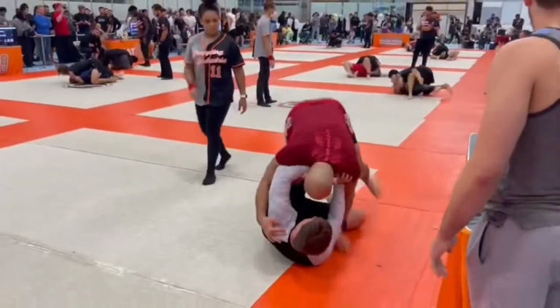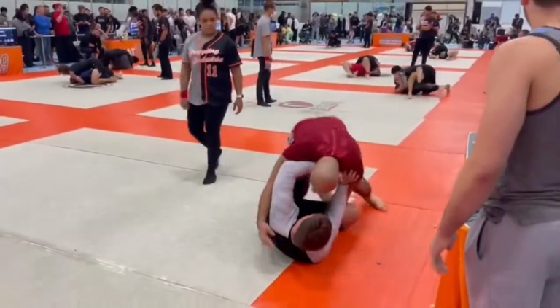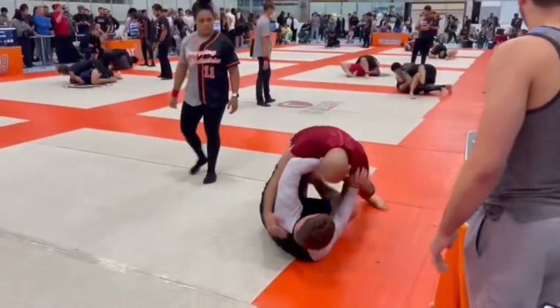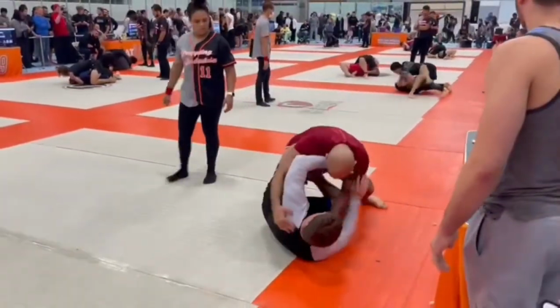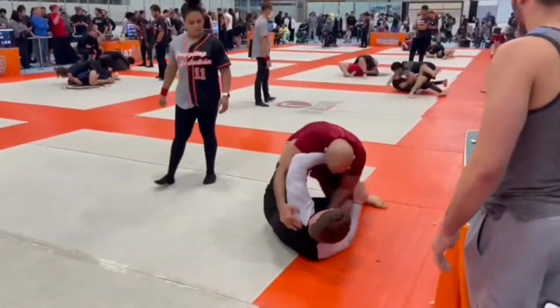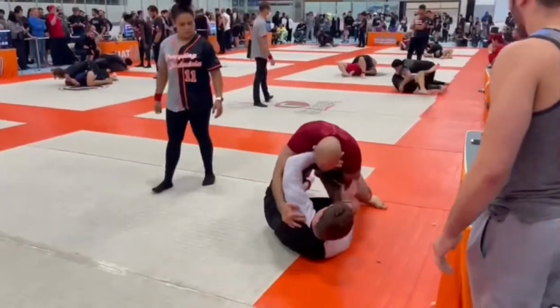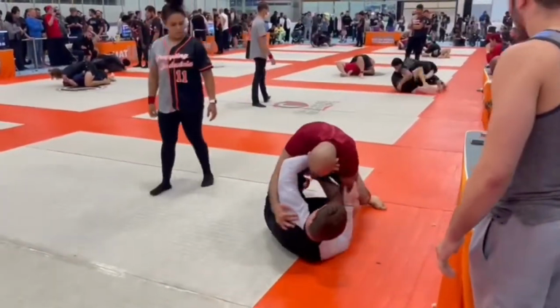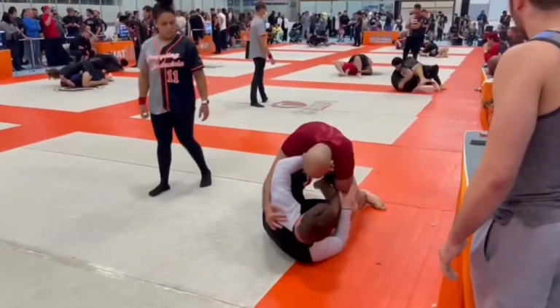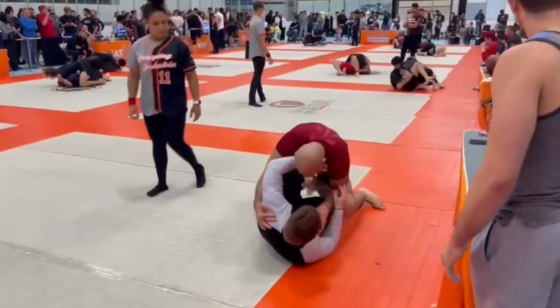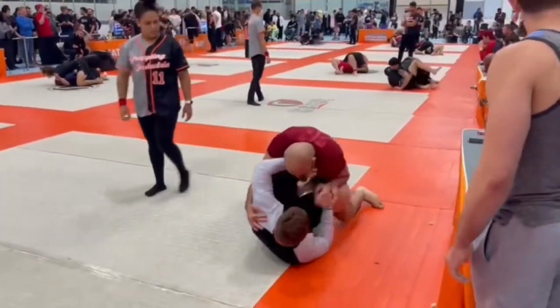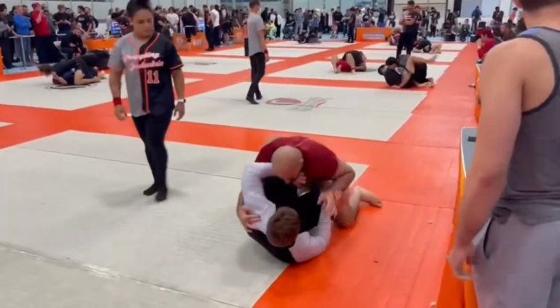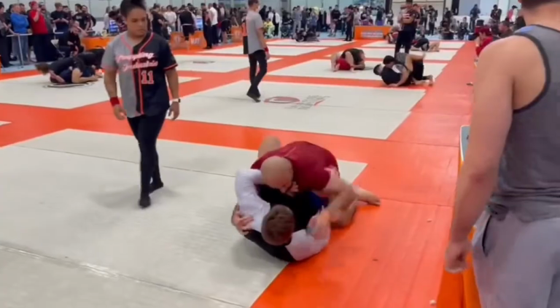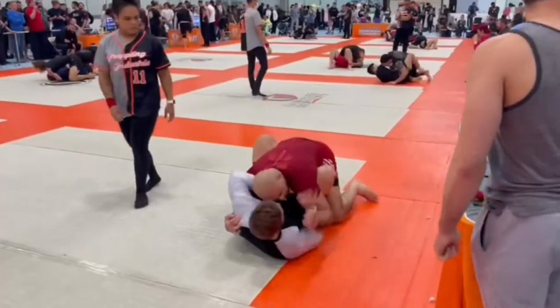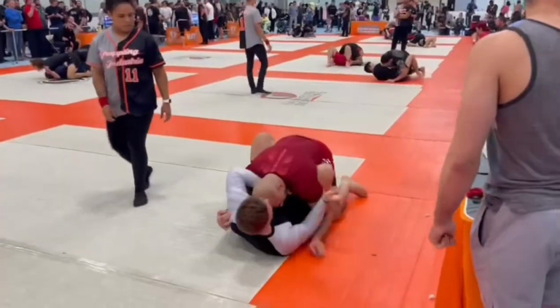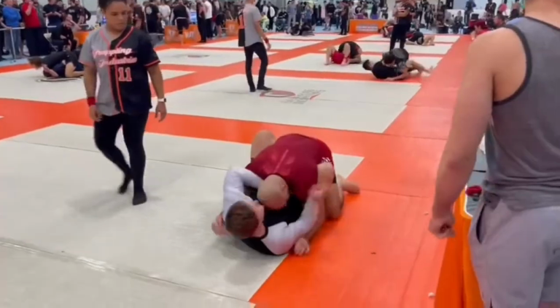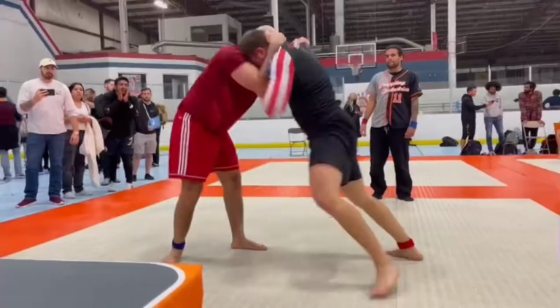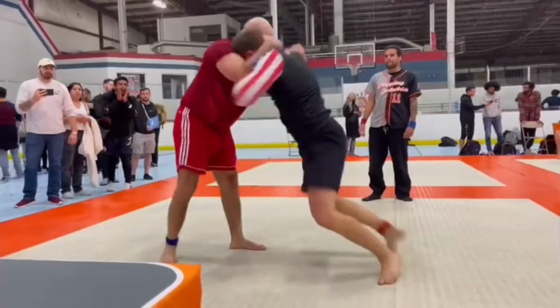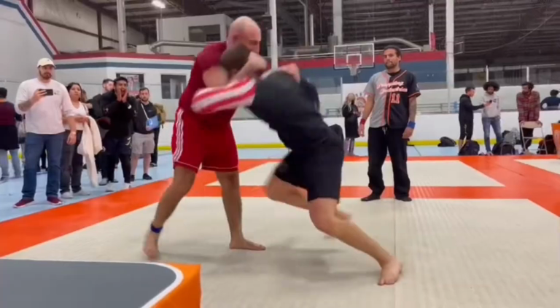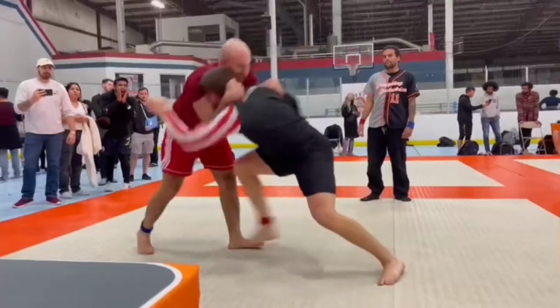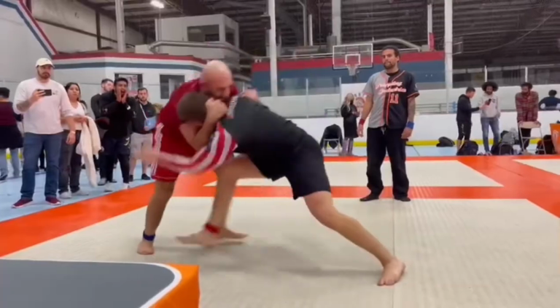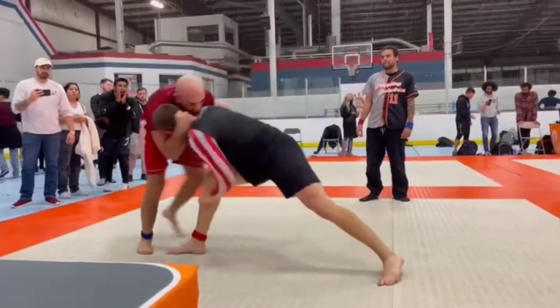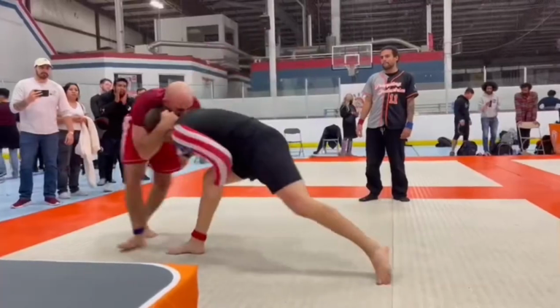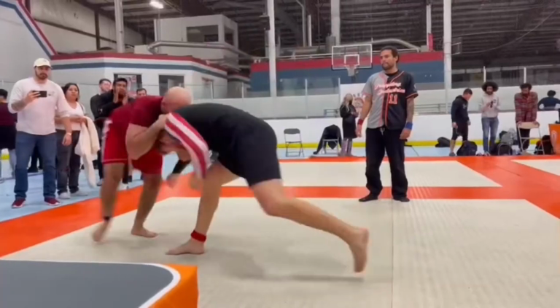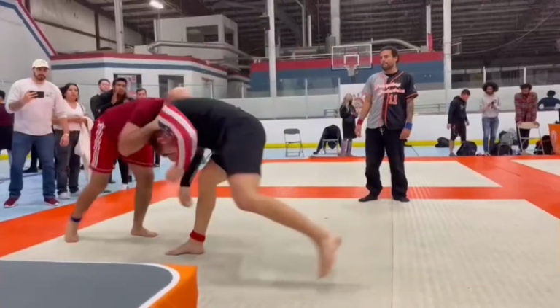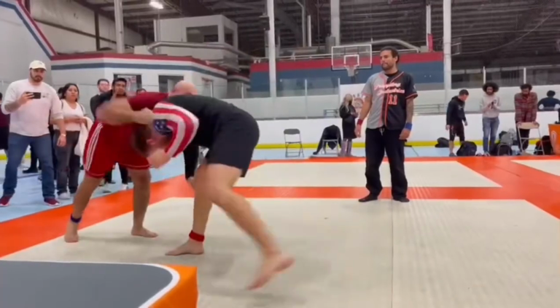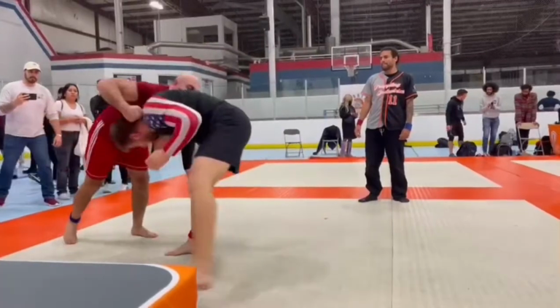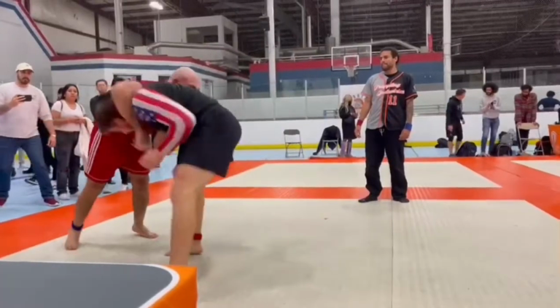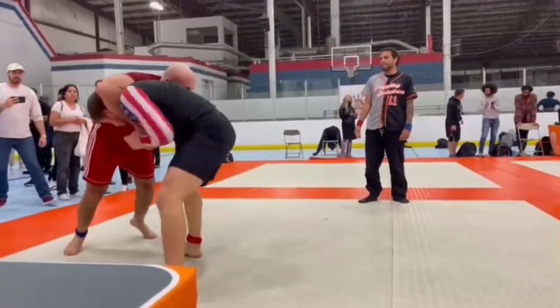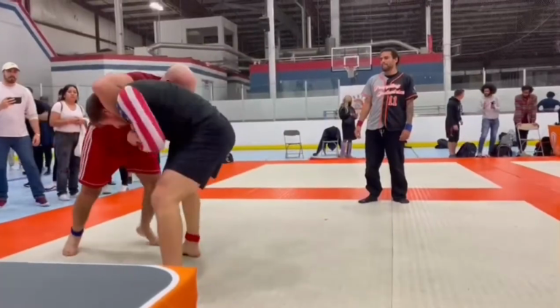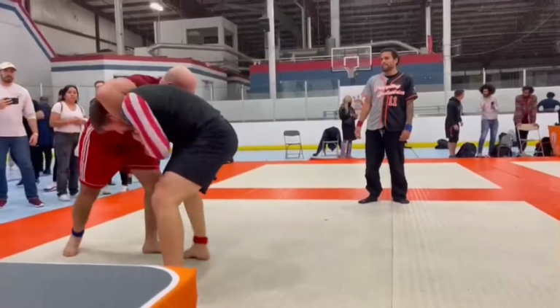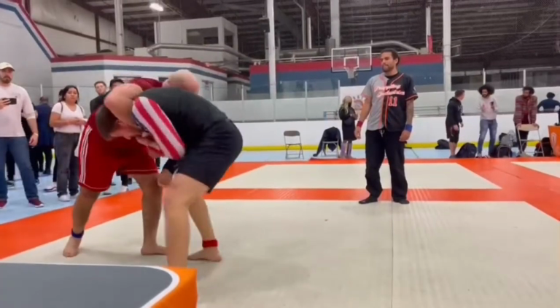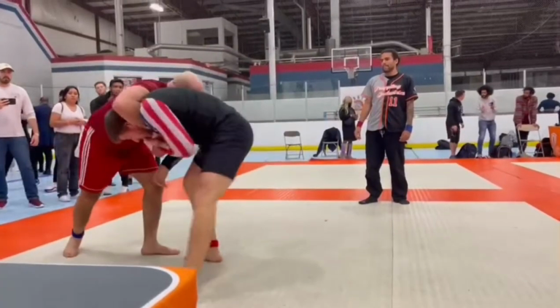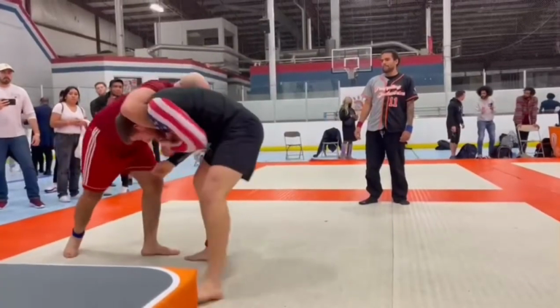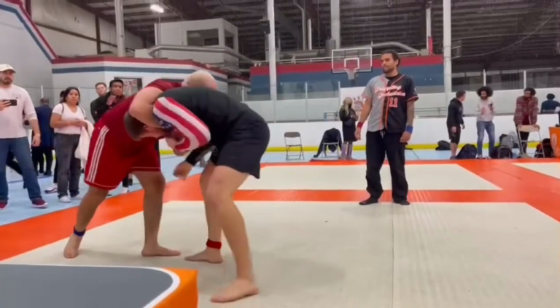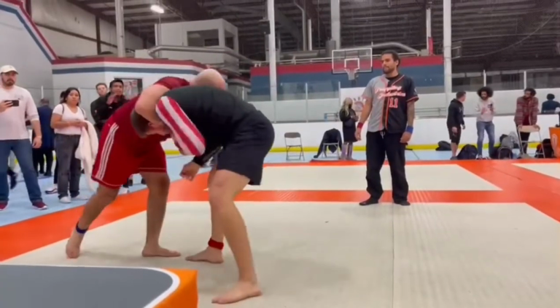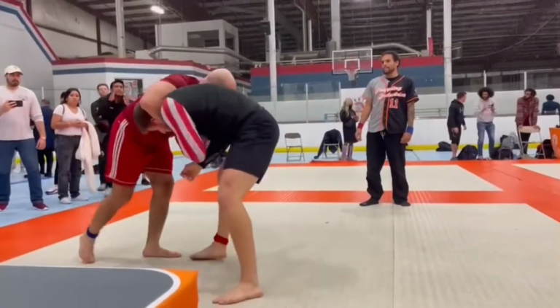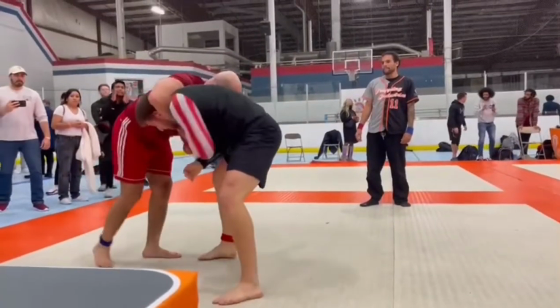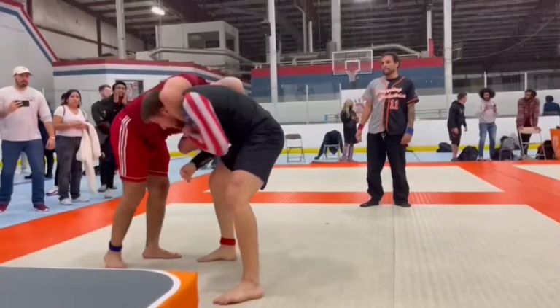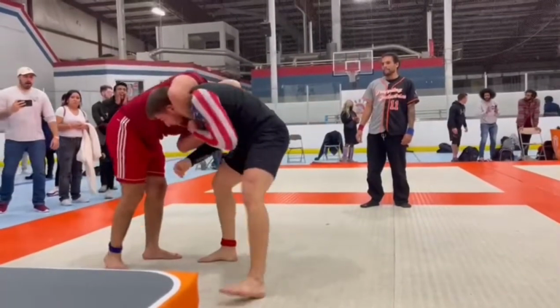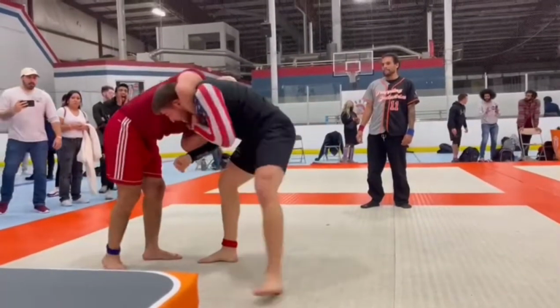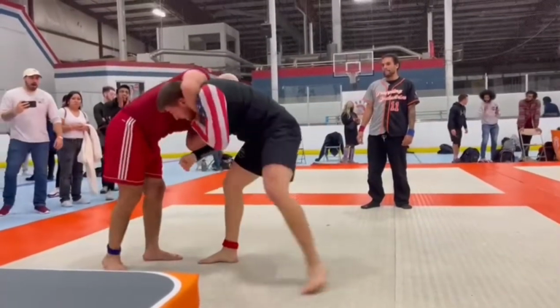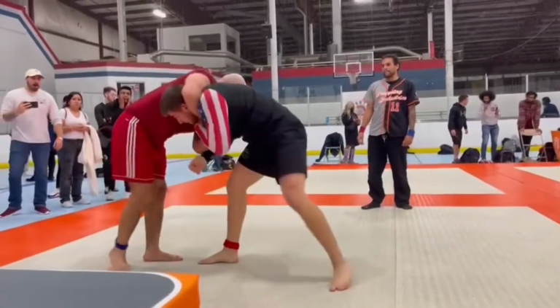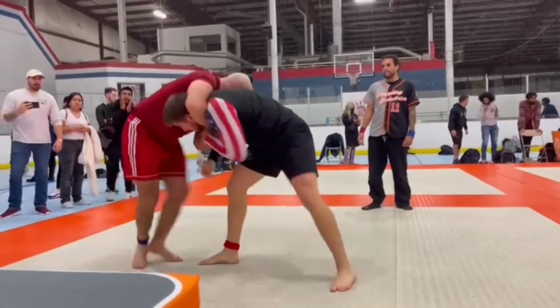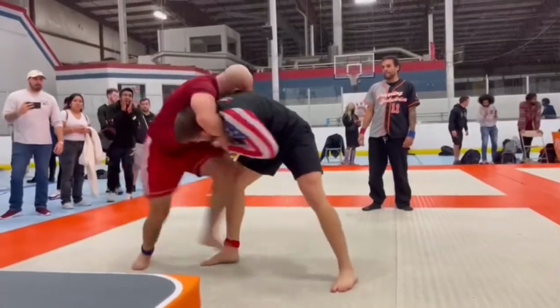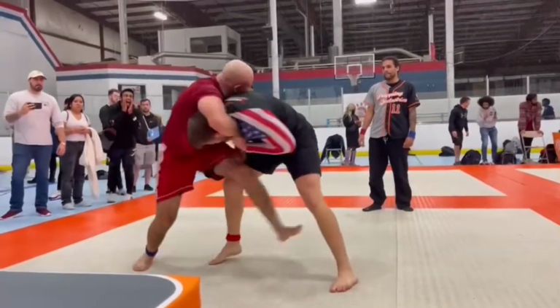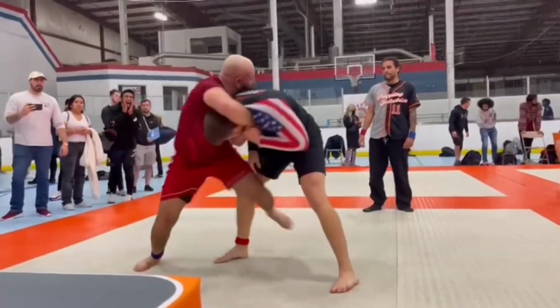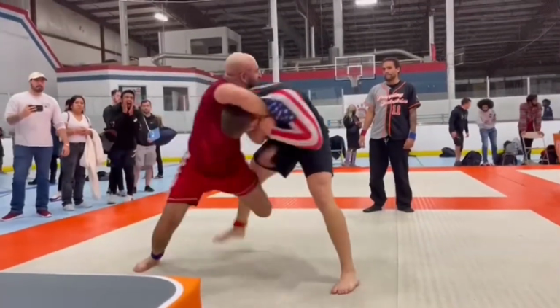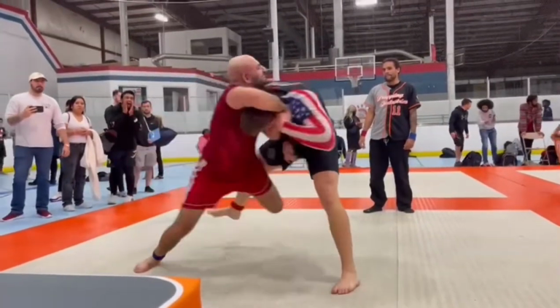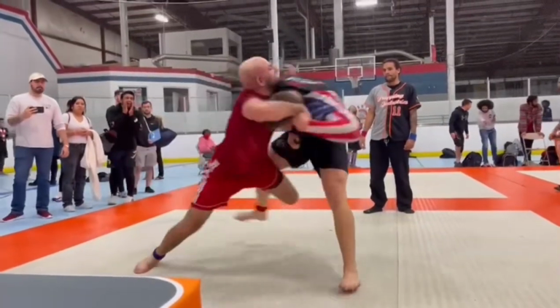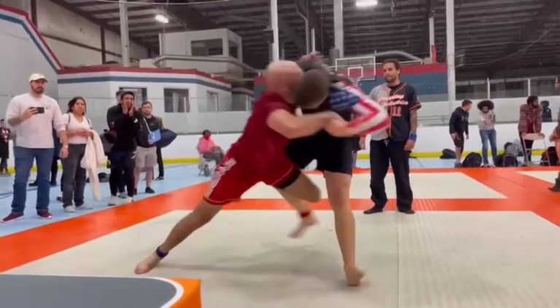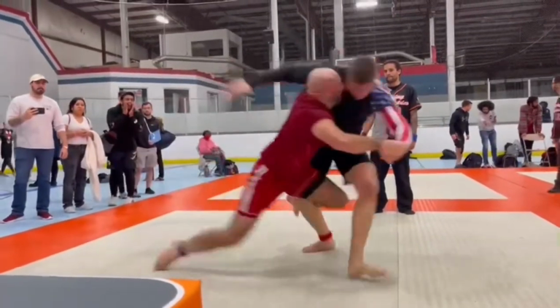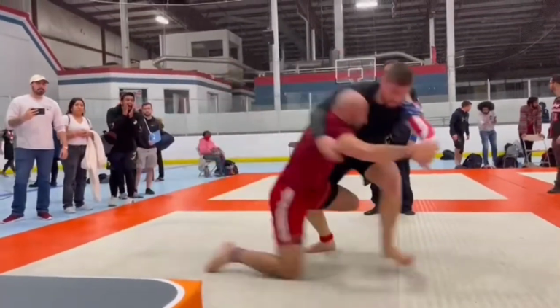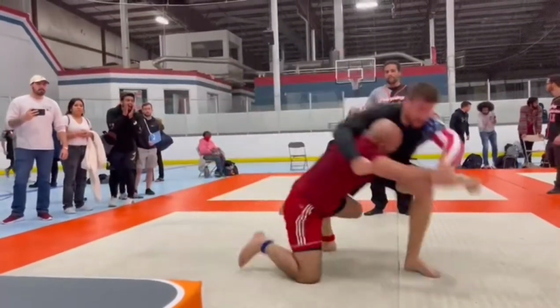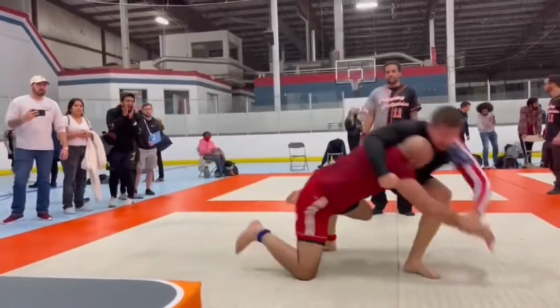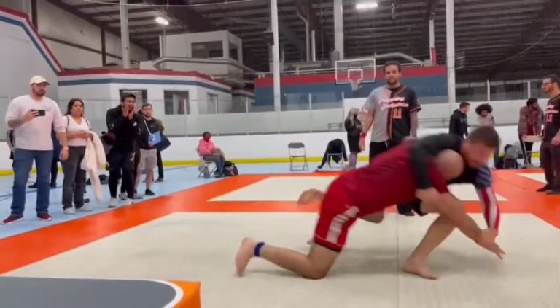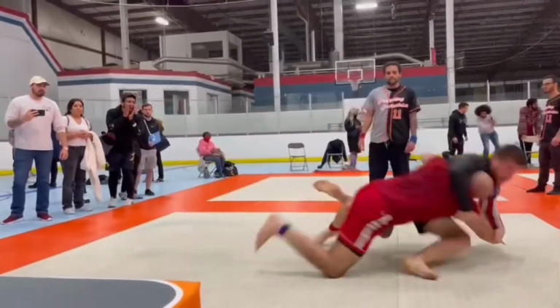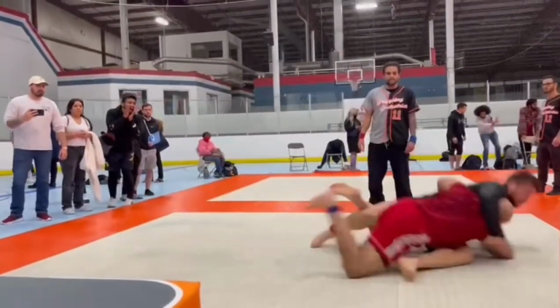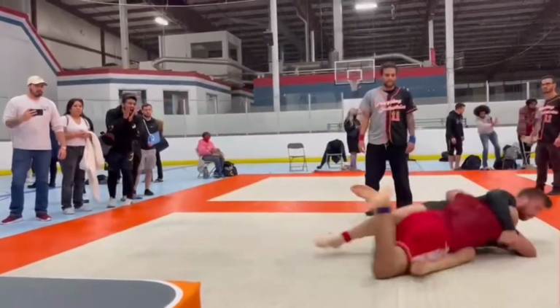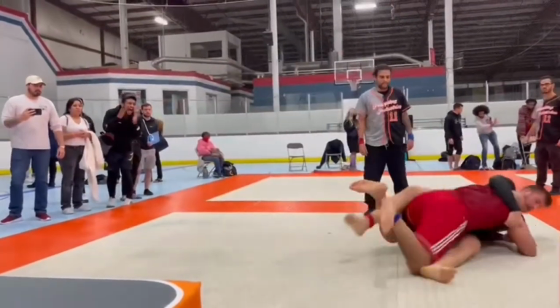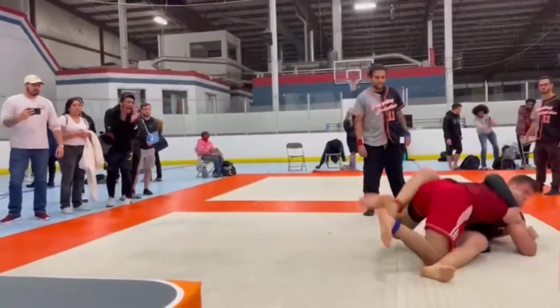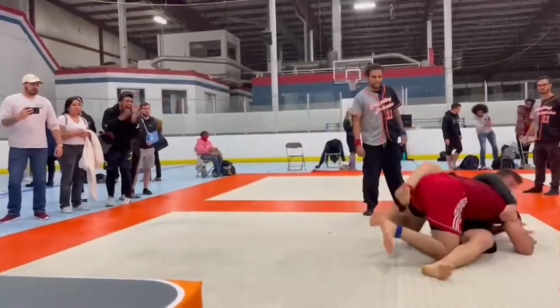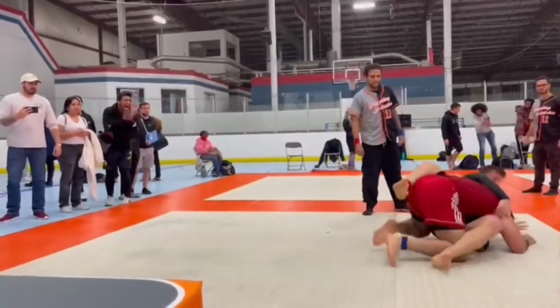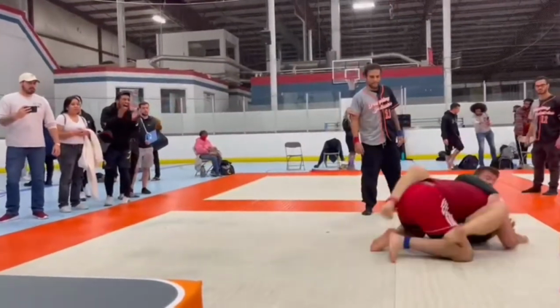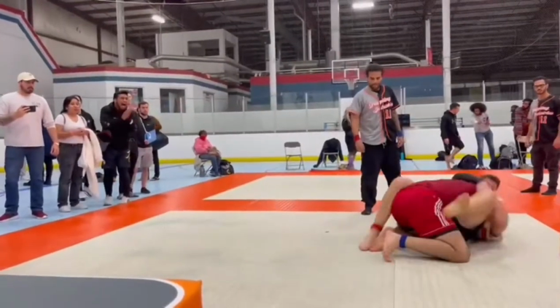You can learn all of this at Immortals Jiu-Jitsu. Come sign up today and train with Seiko the Psycho and me.